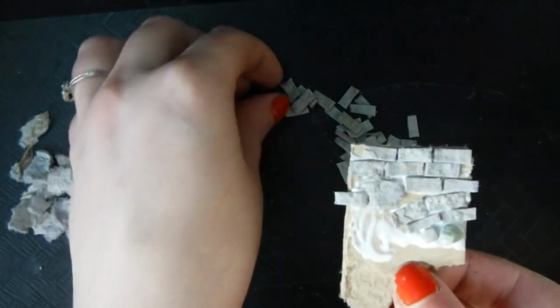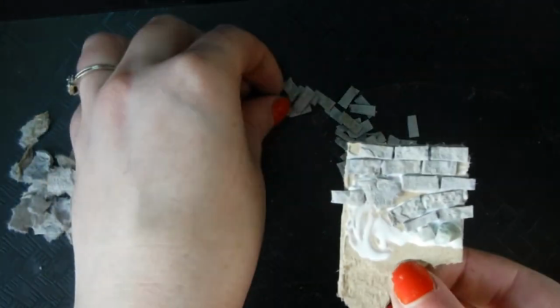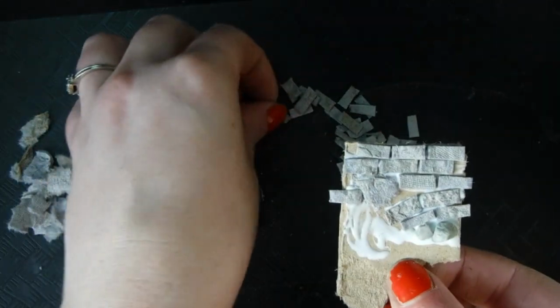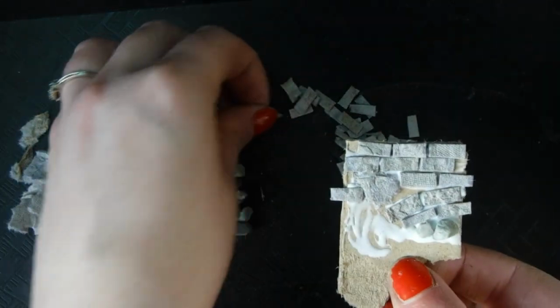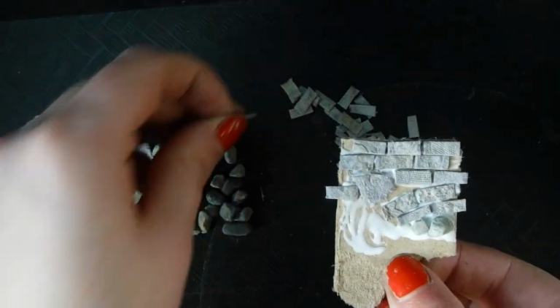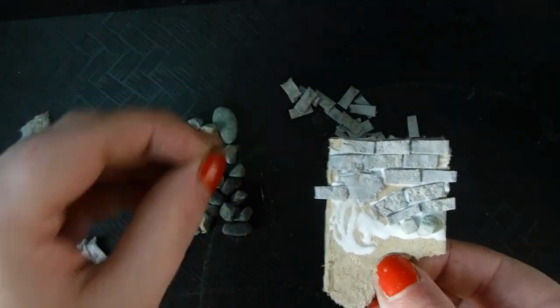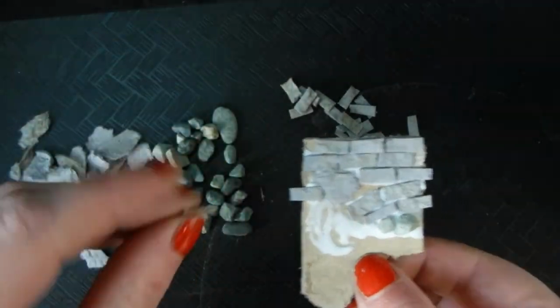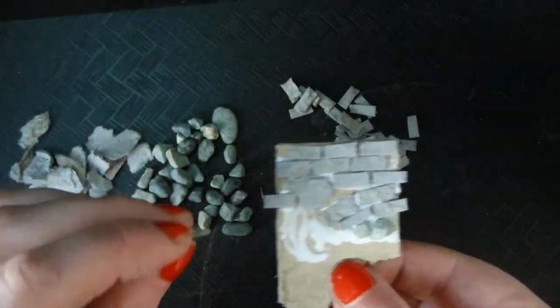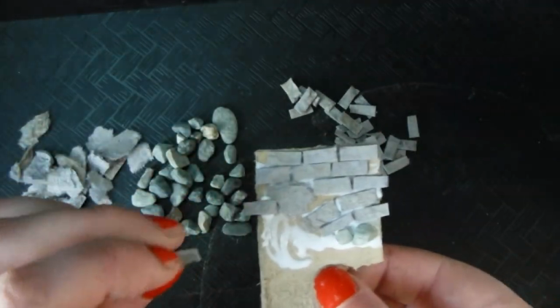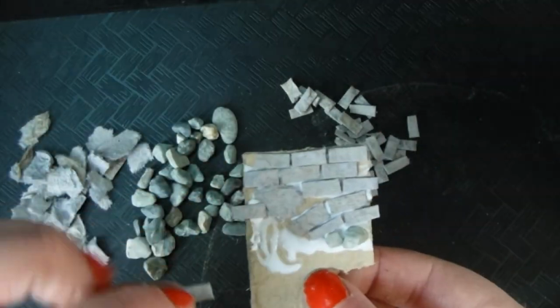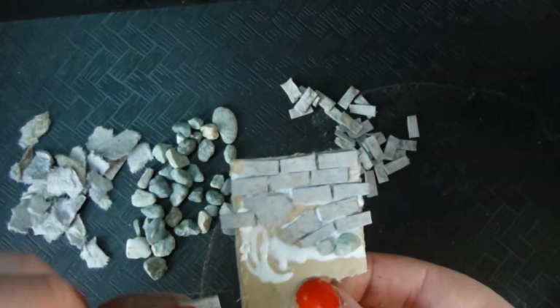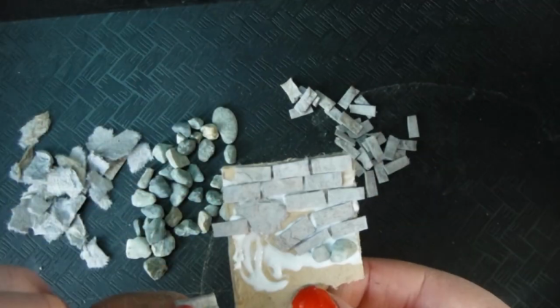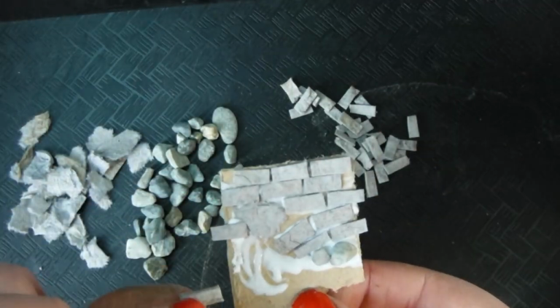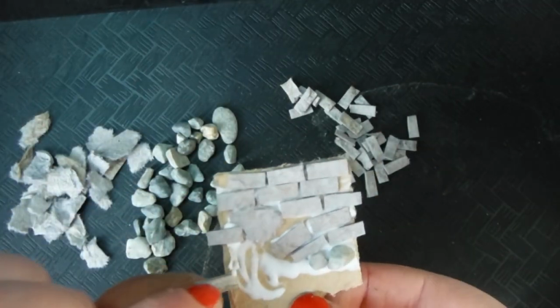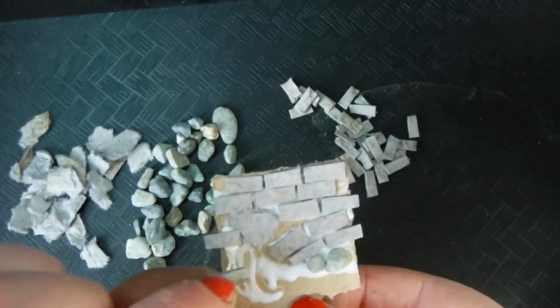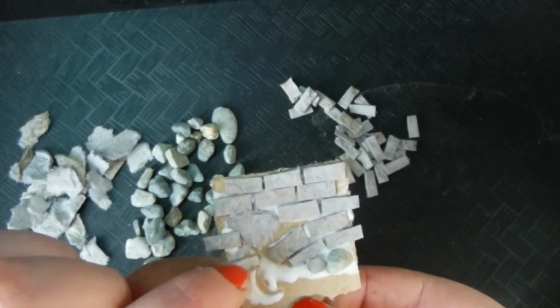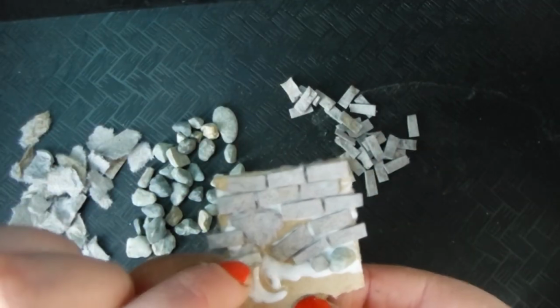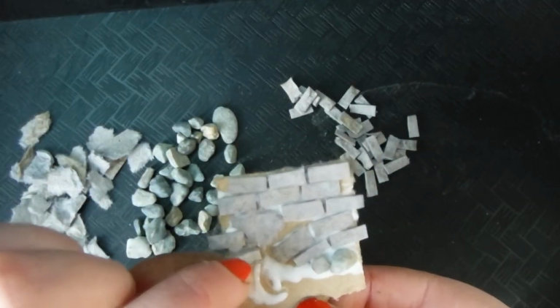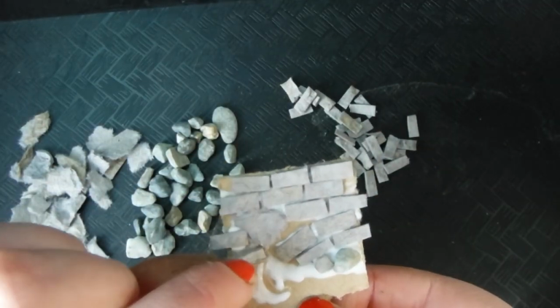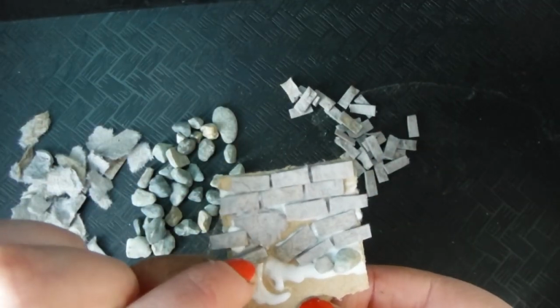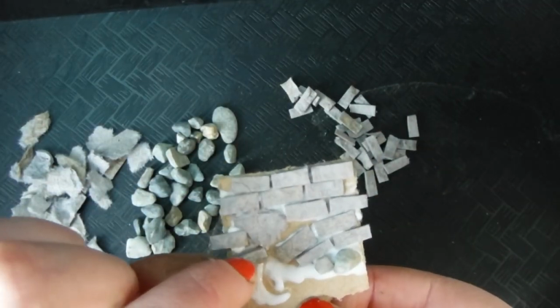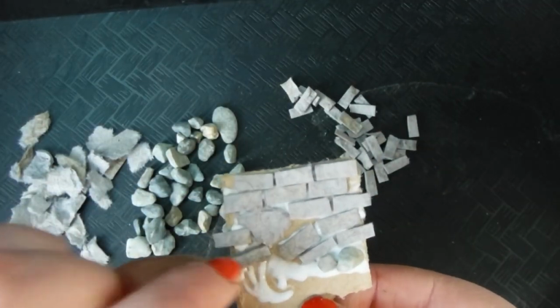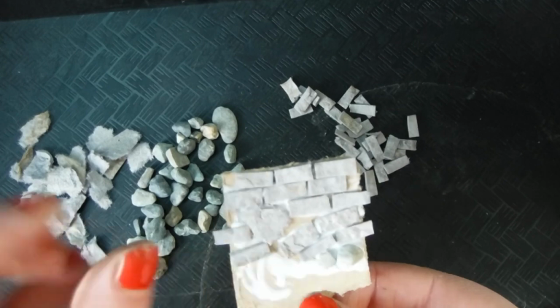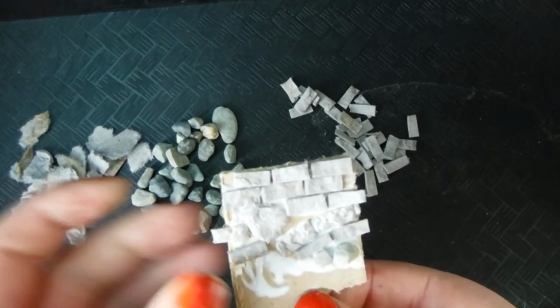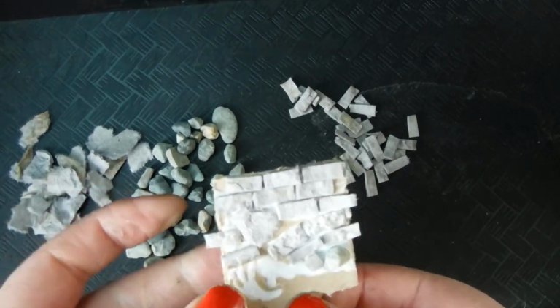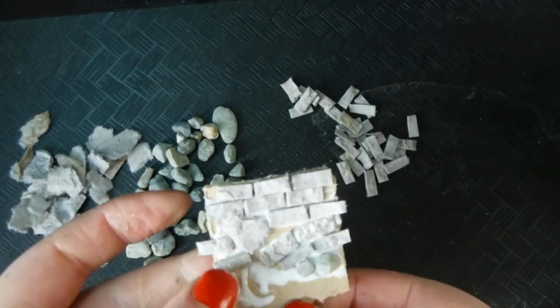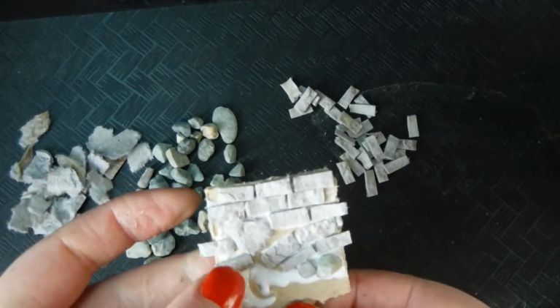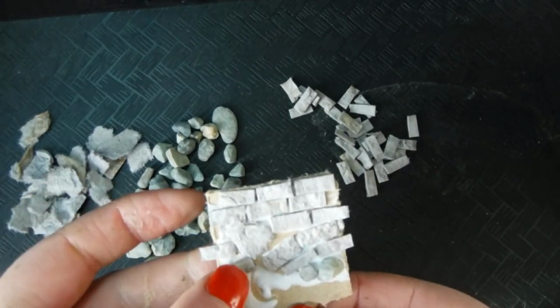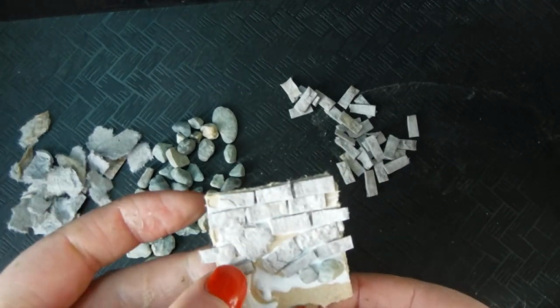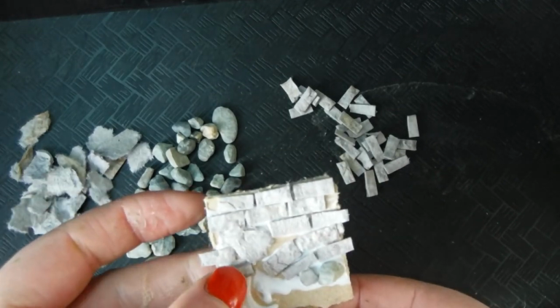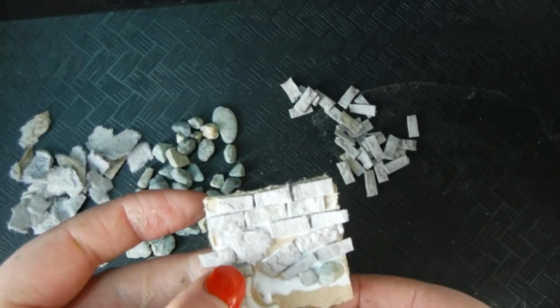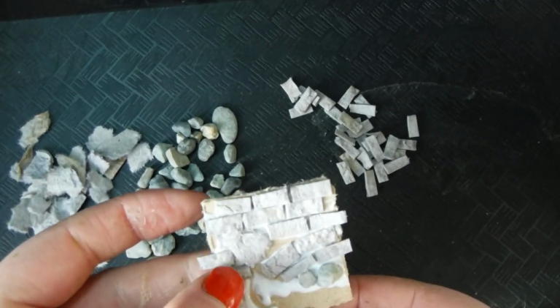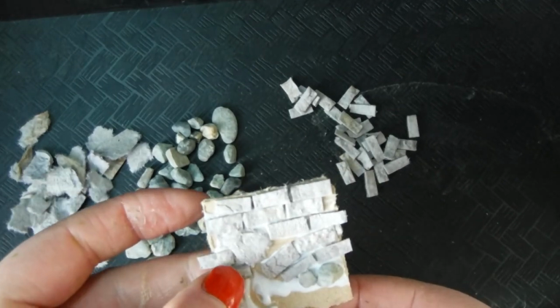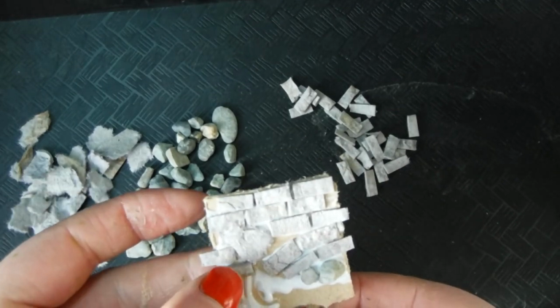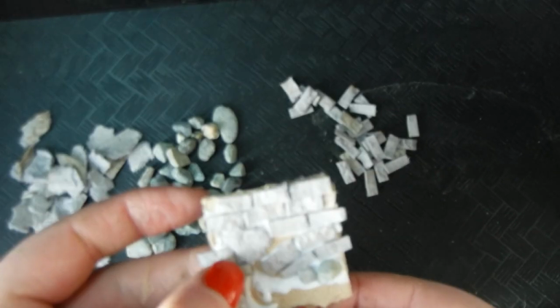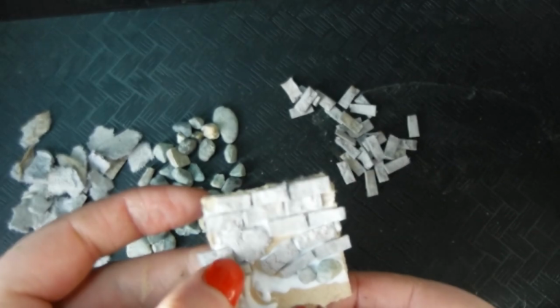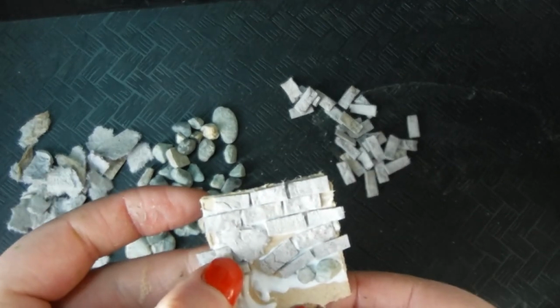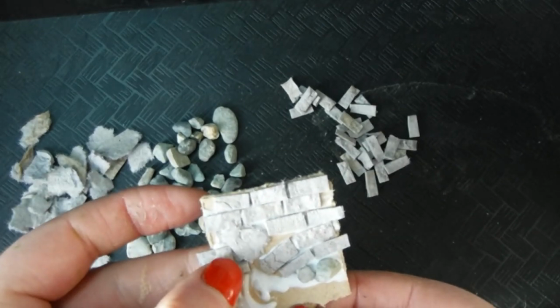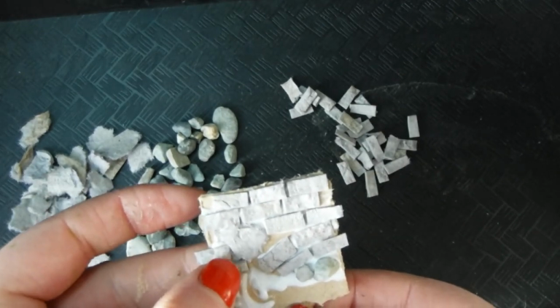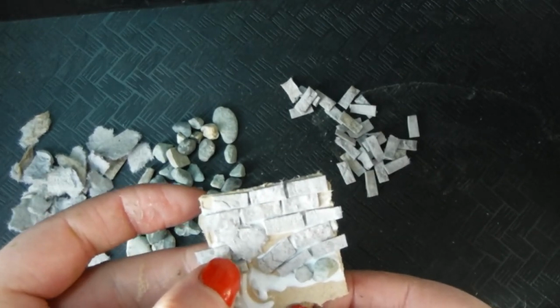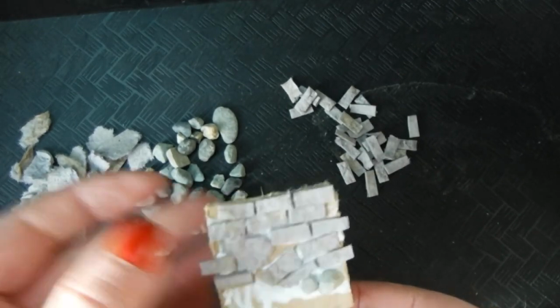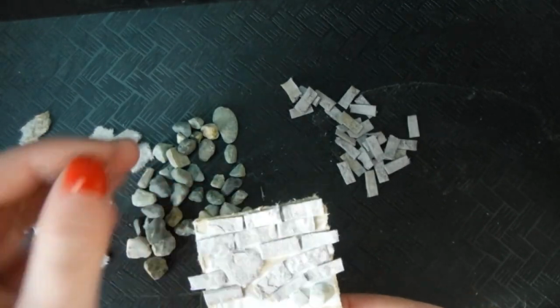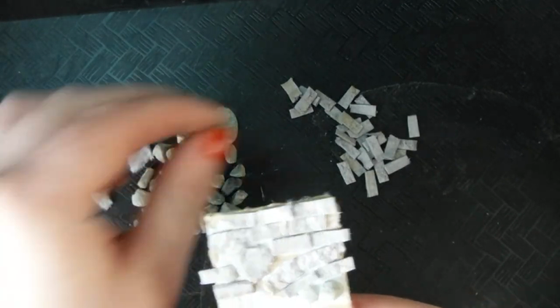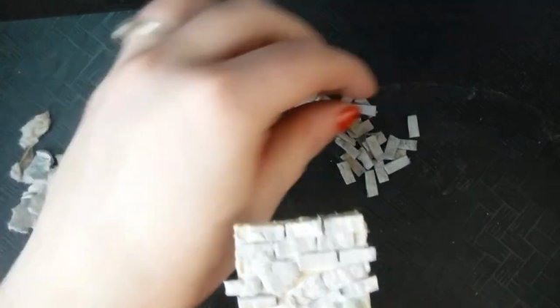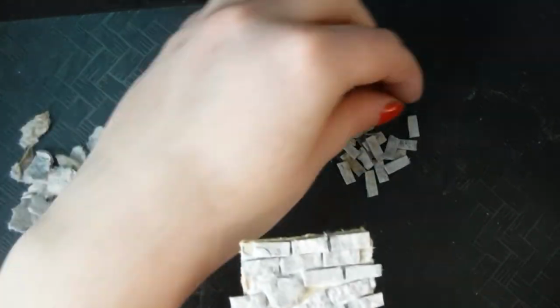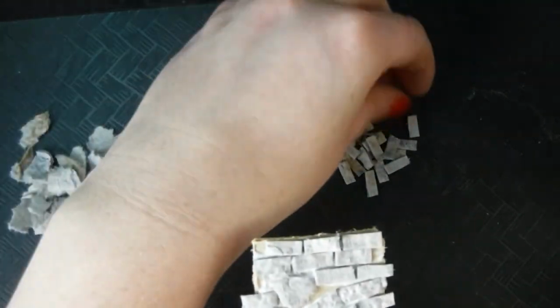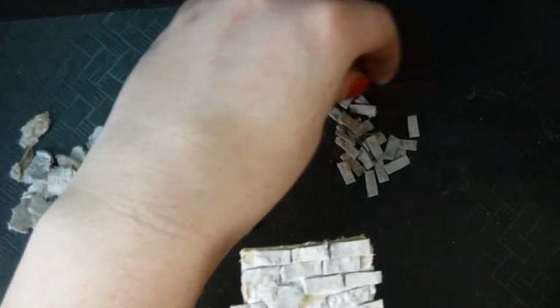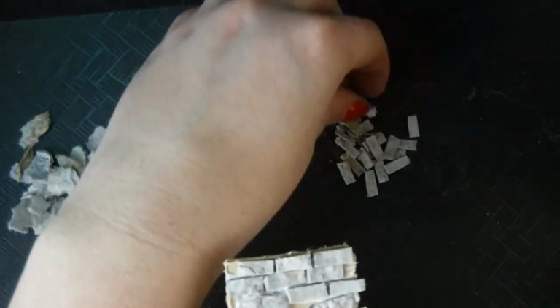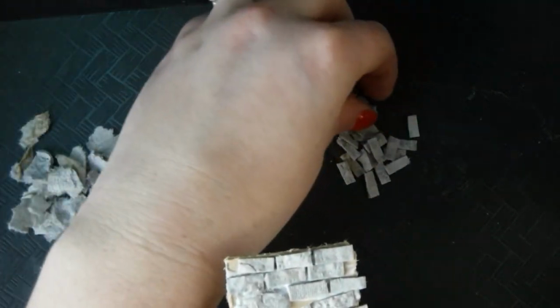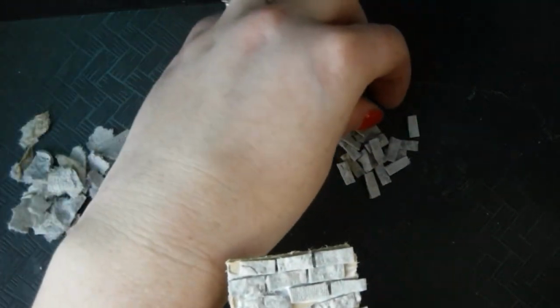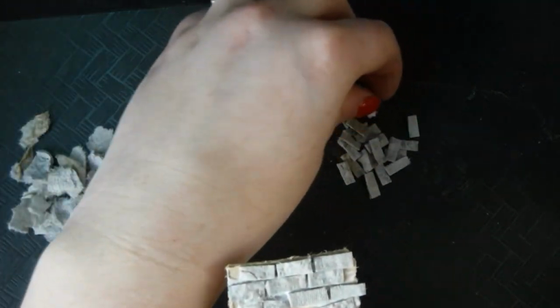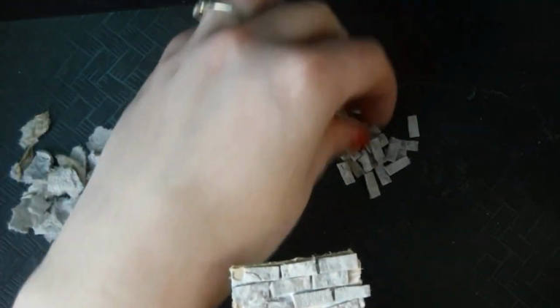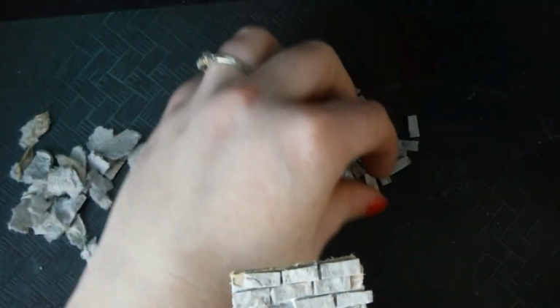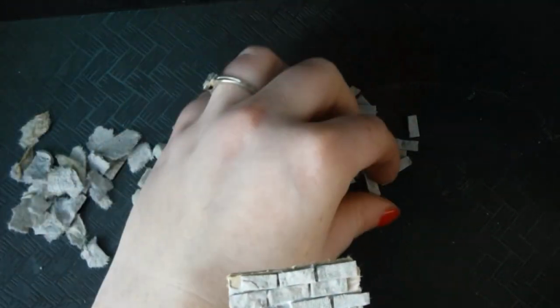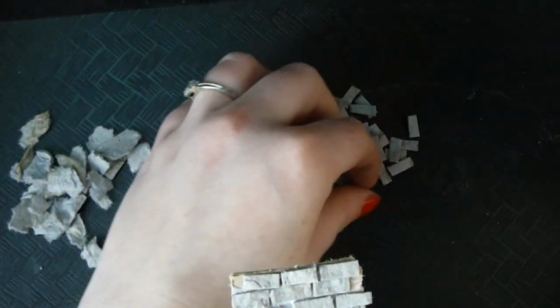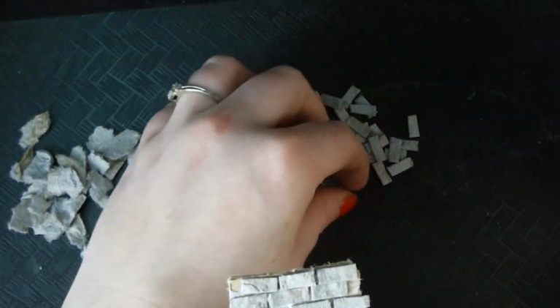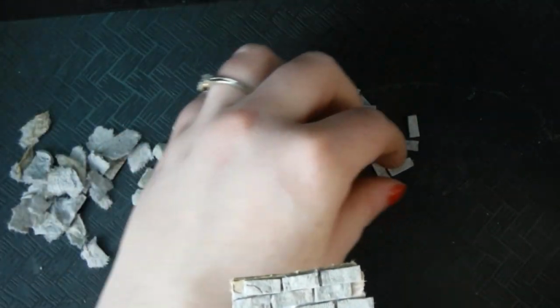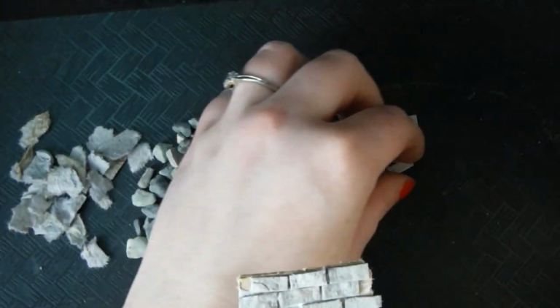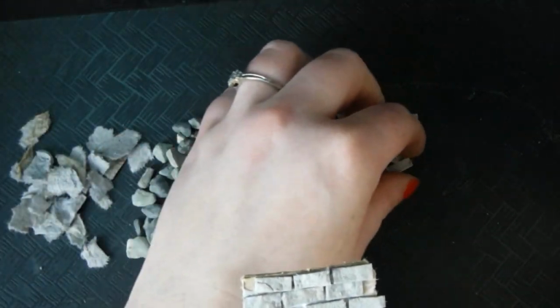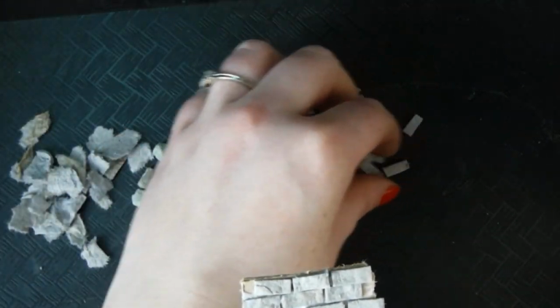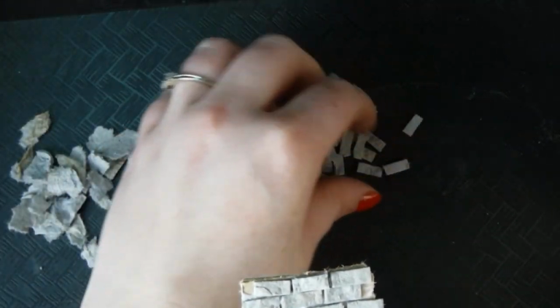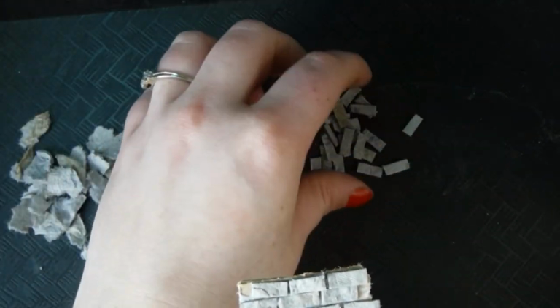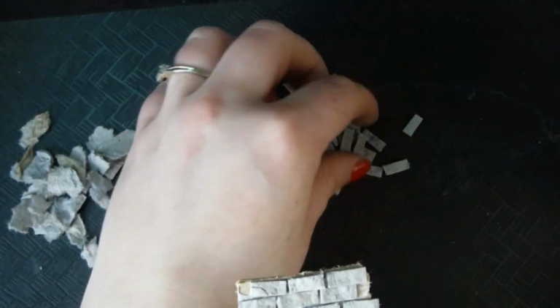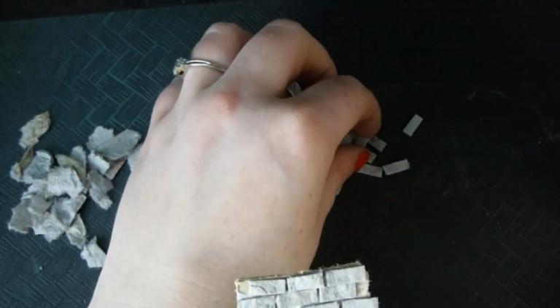Lots of piecing together patterns and playing and adding different textures here and there.